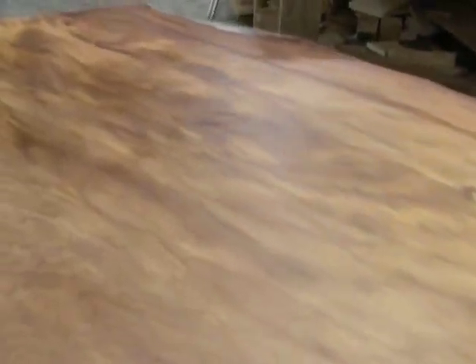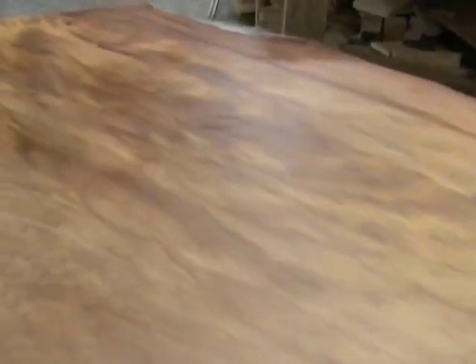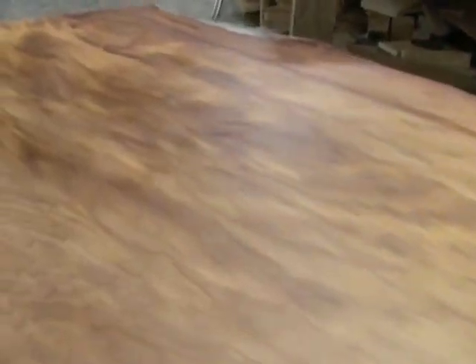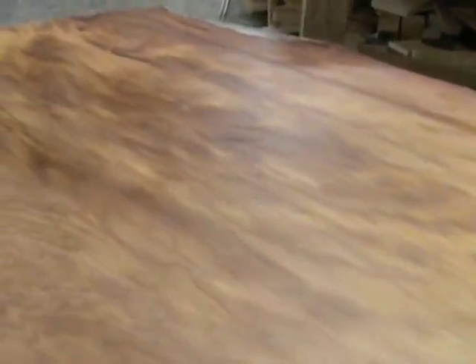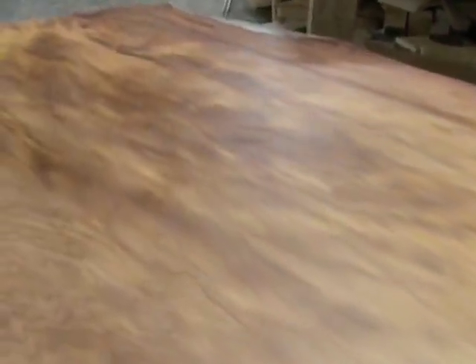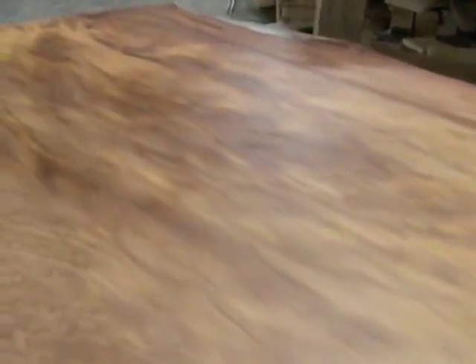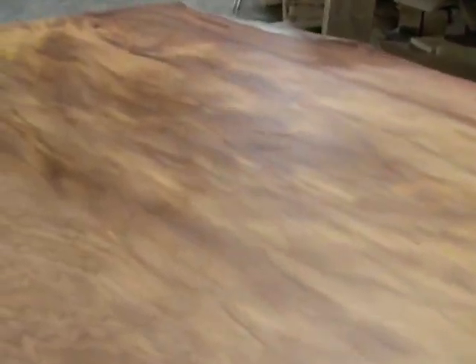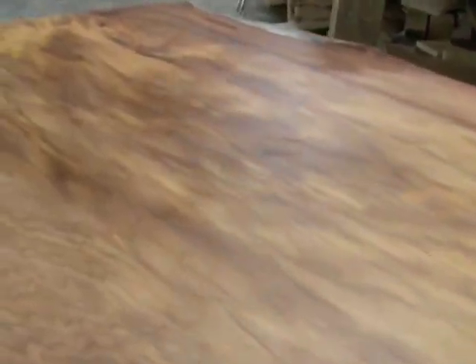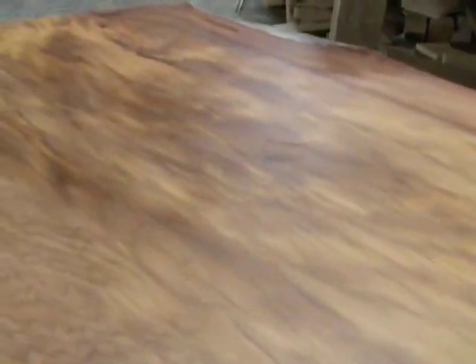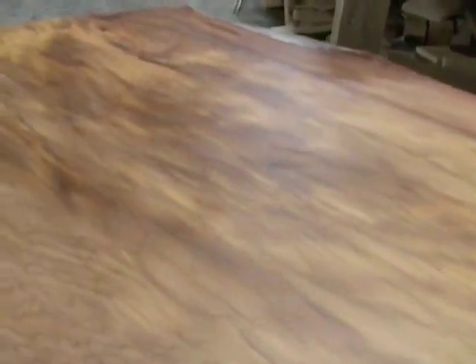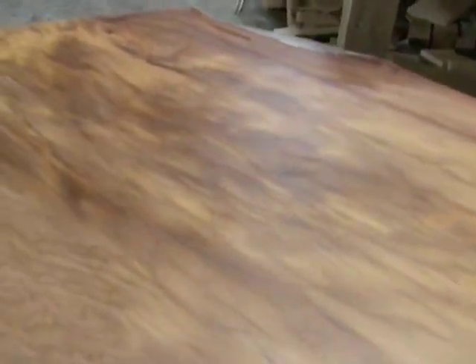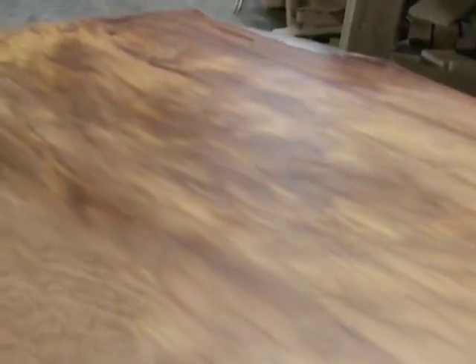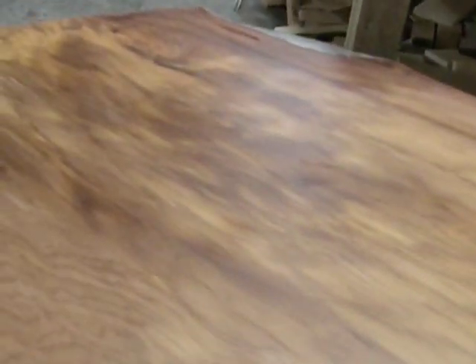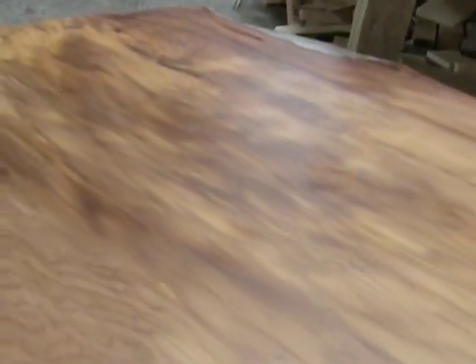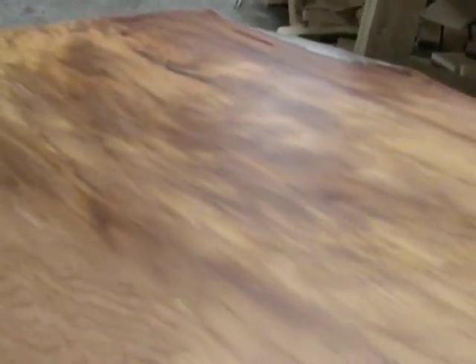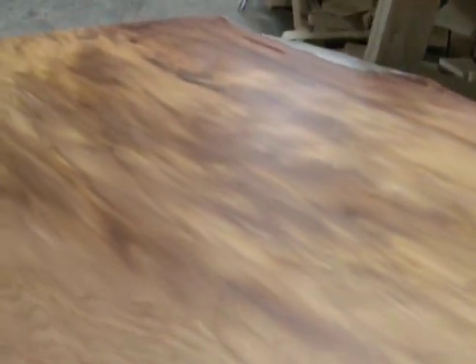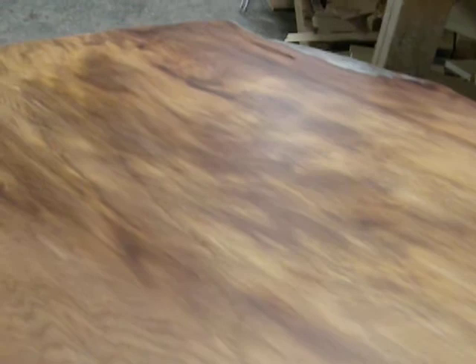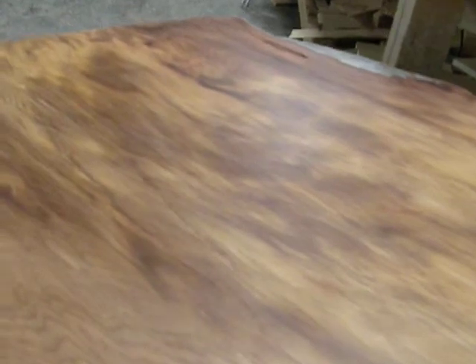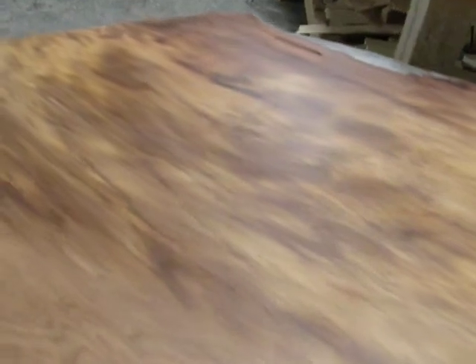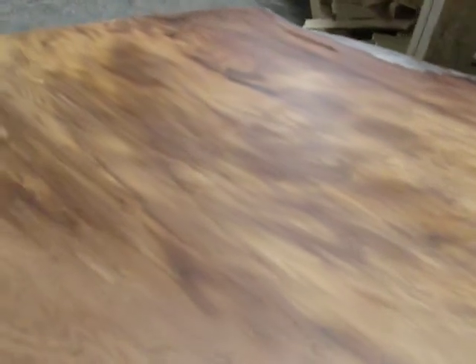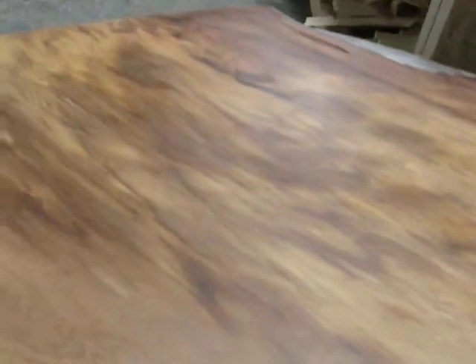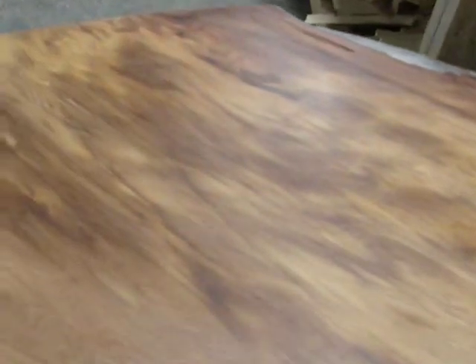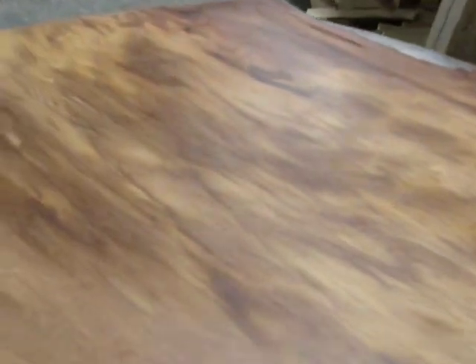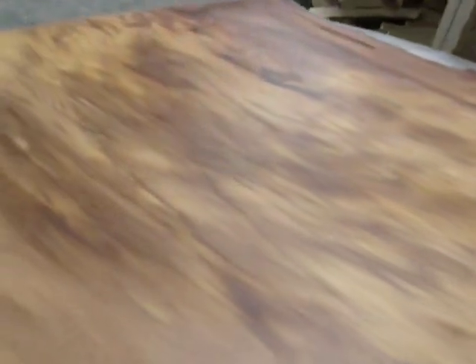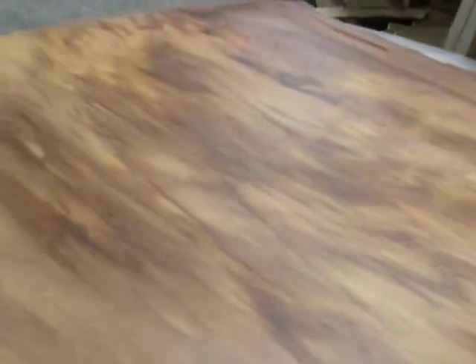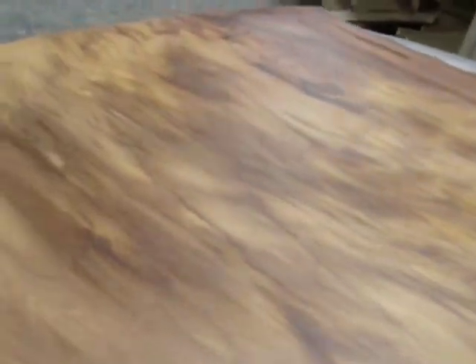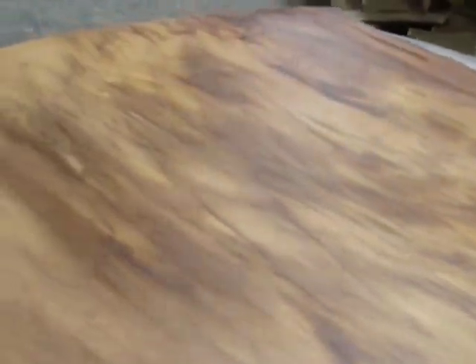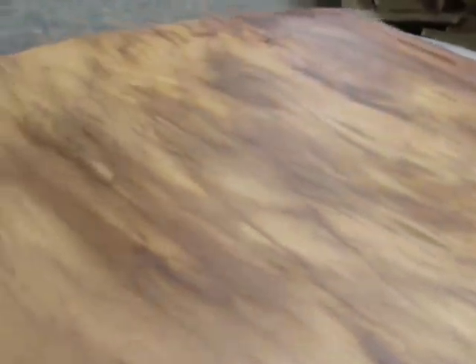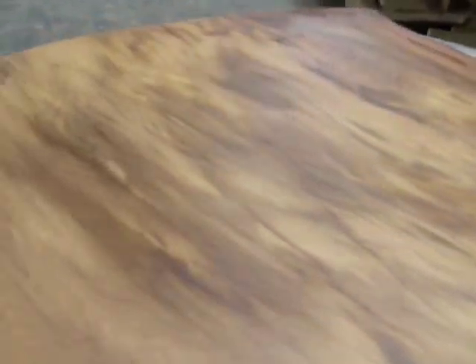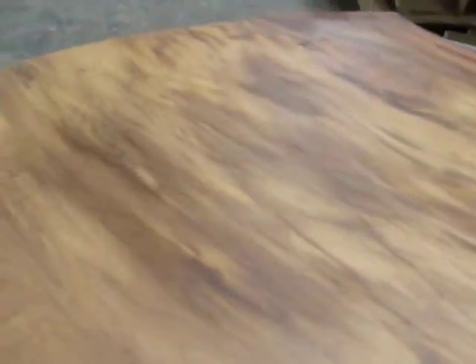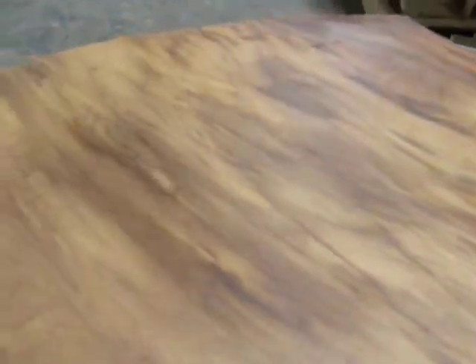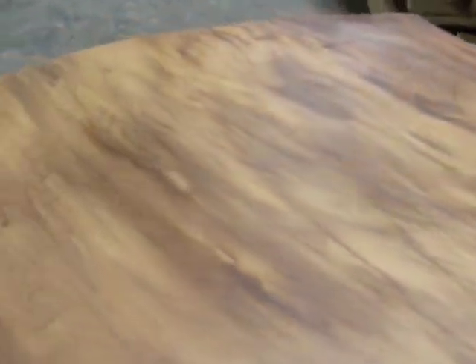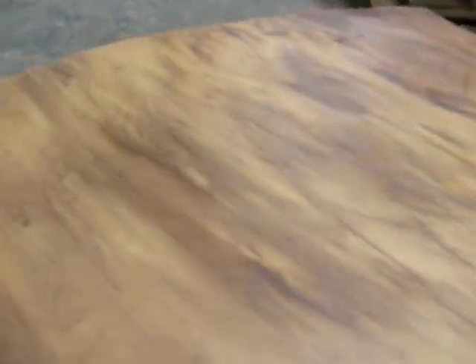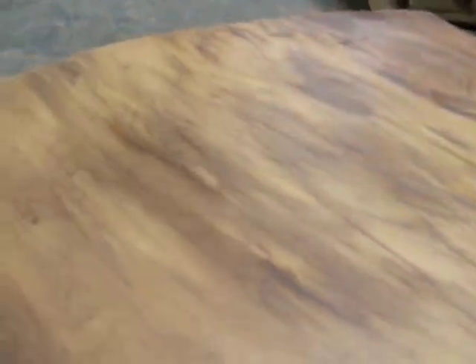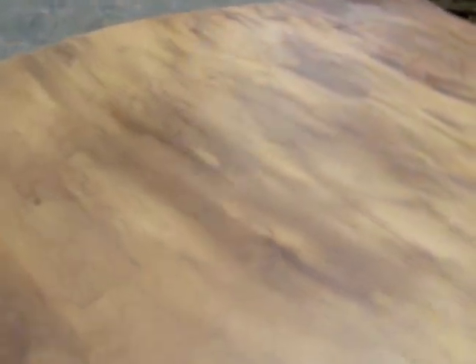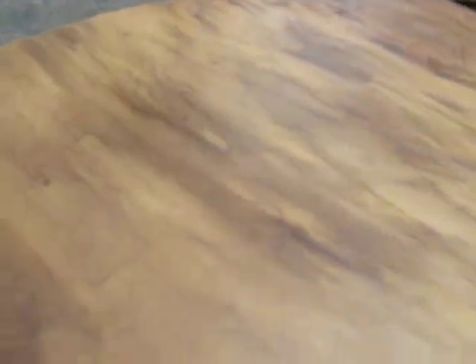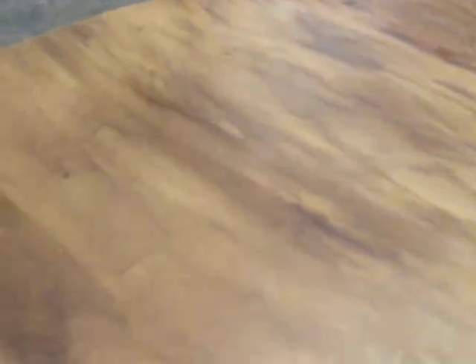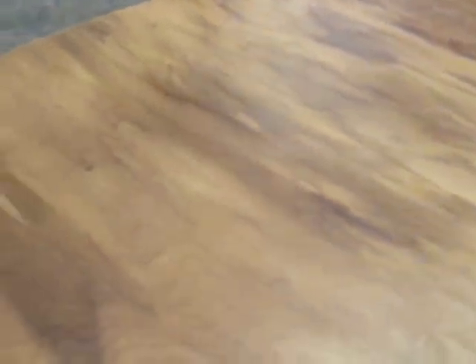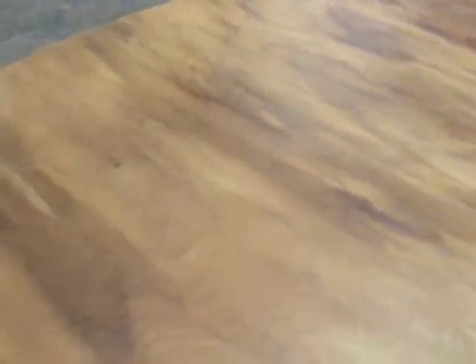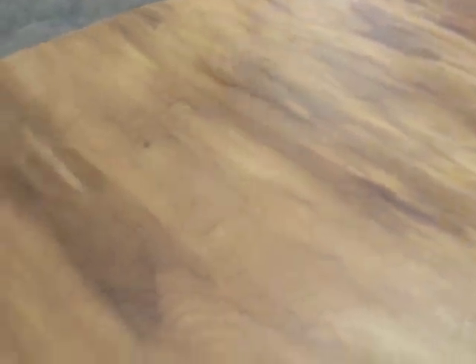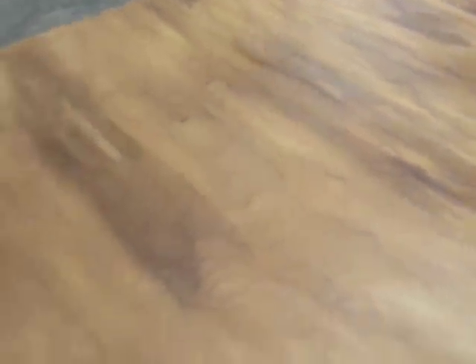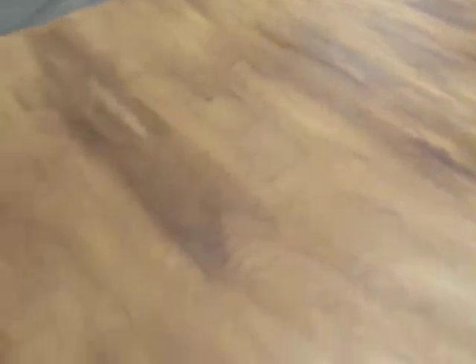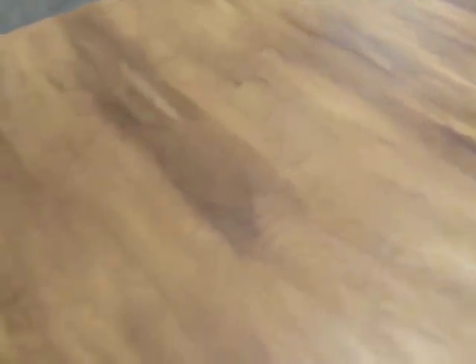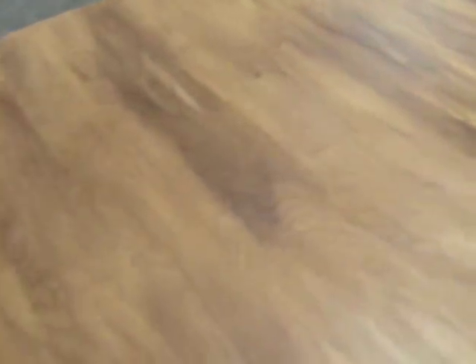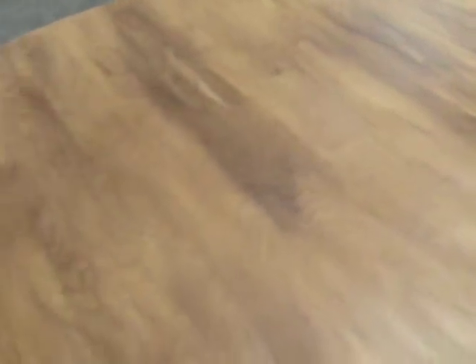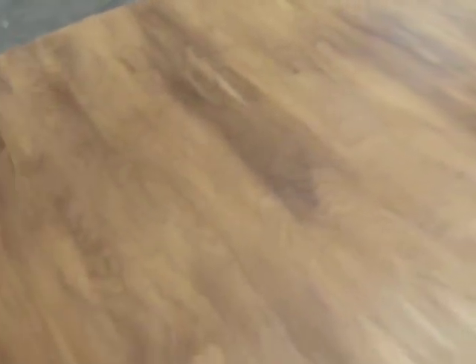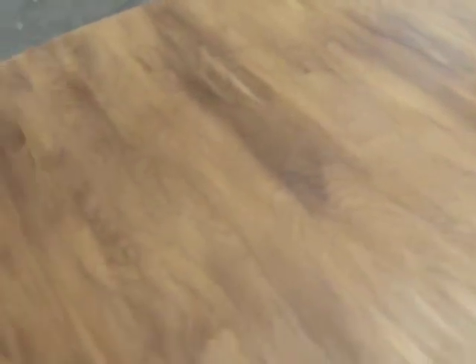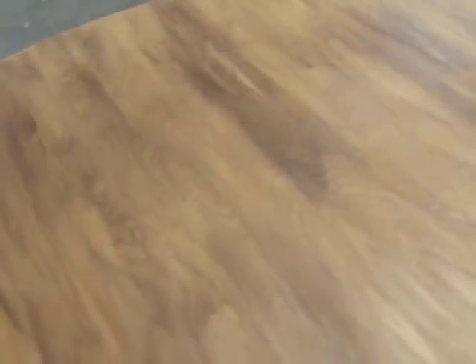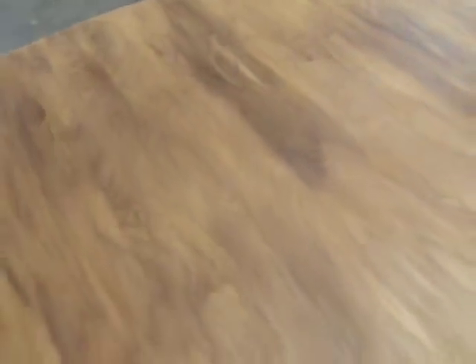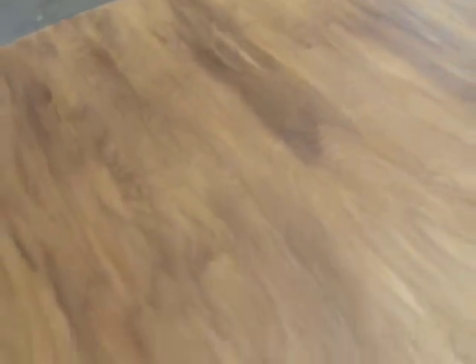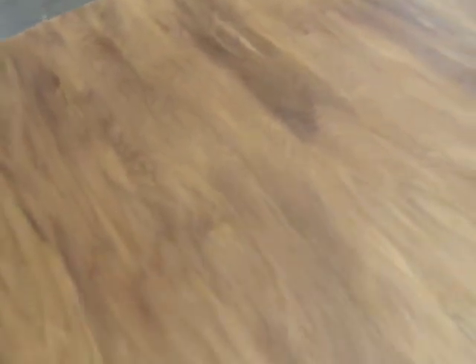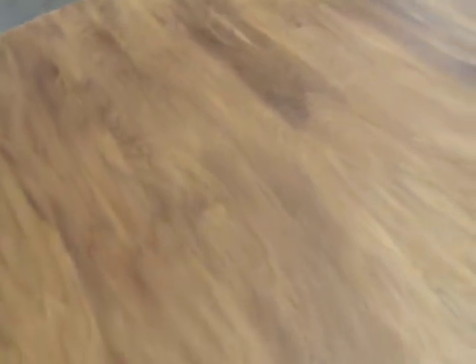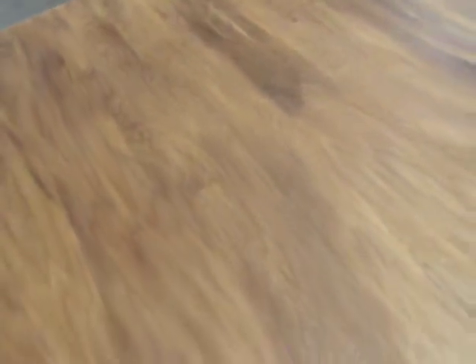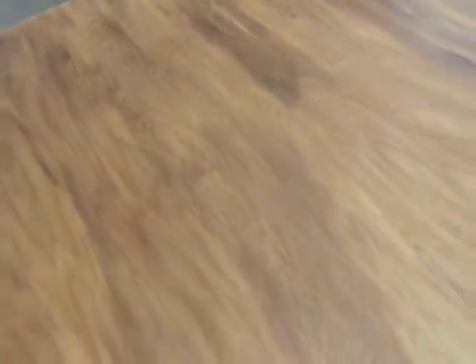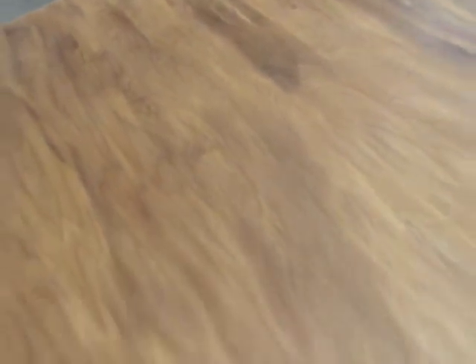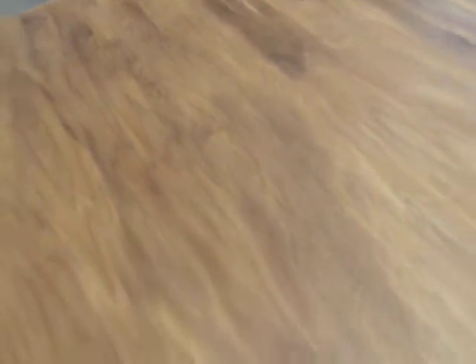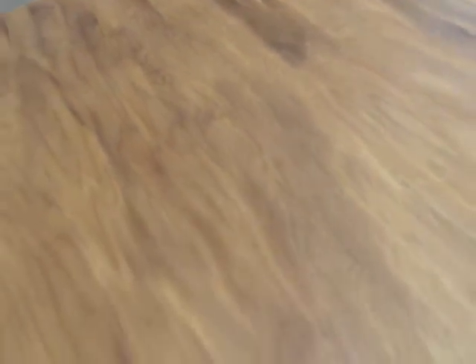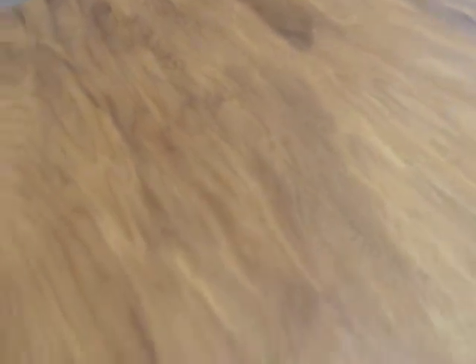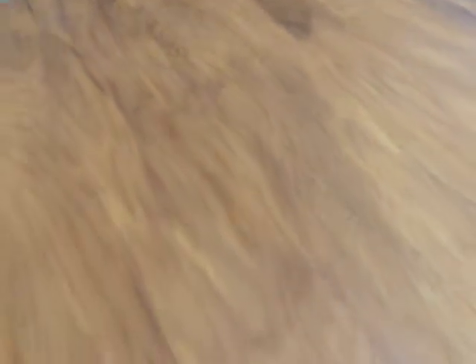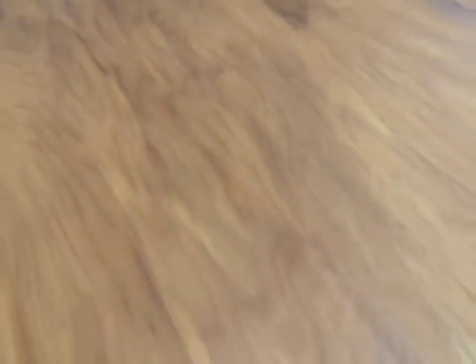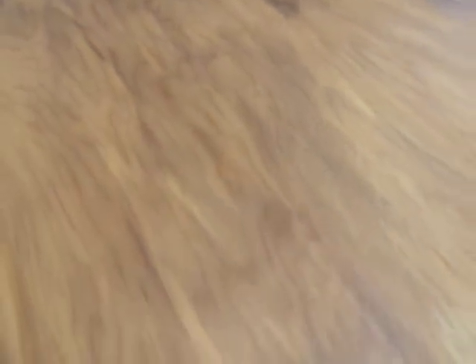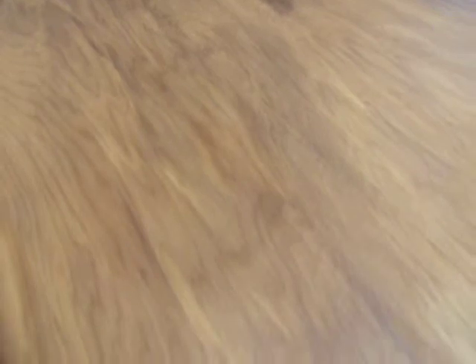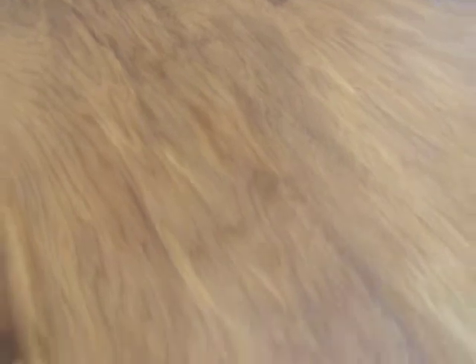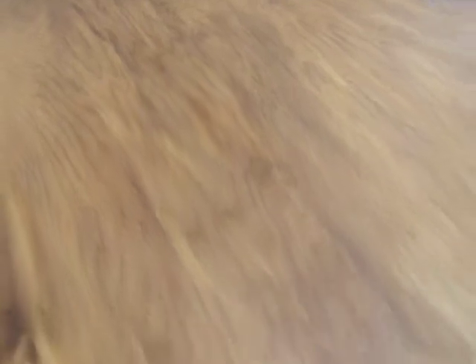Great color shifts, great iridescence, white bait throughout the whole piece. It's a very cool slab.